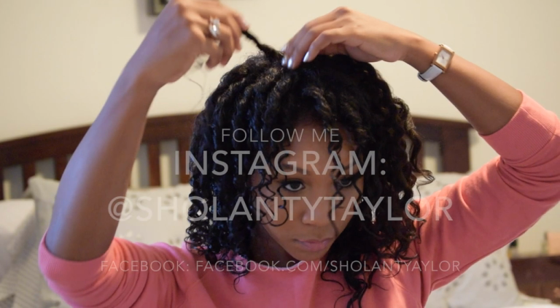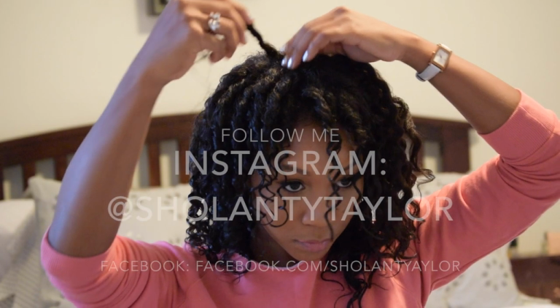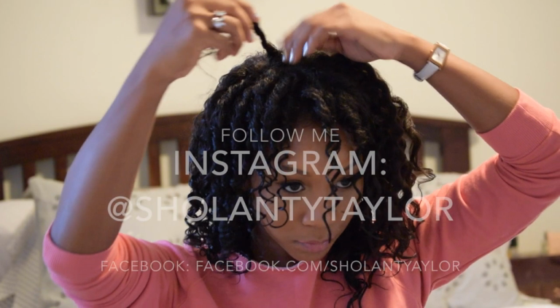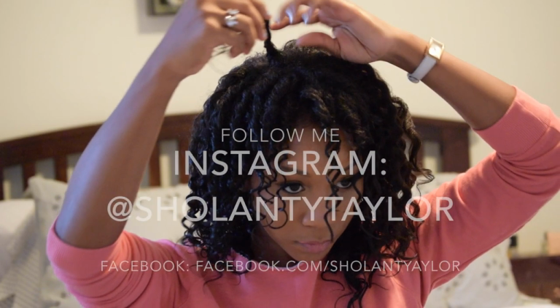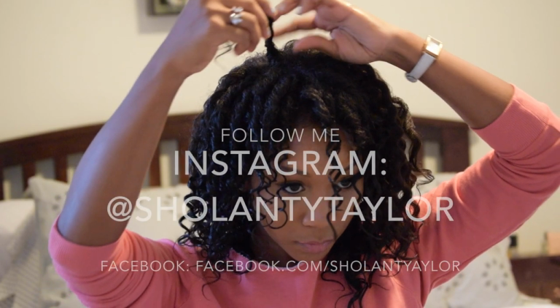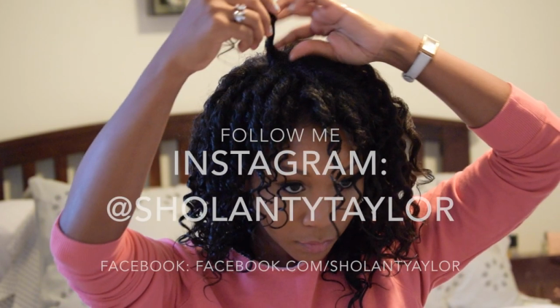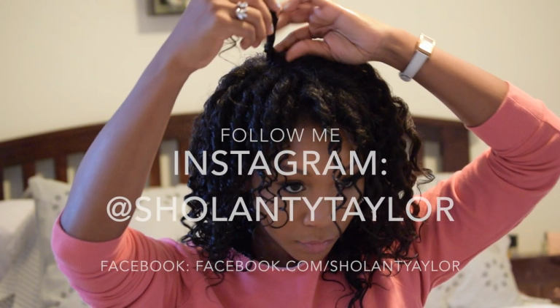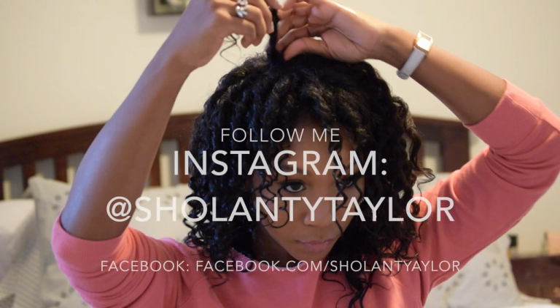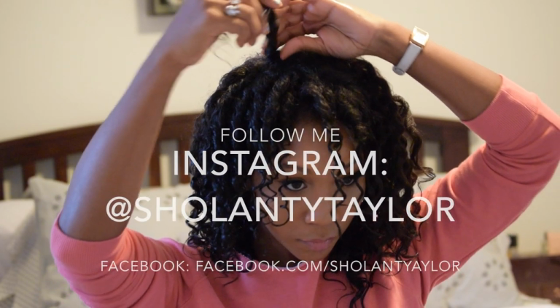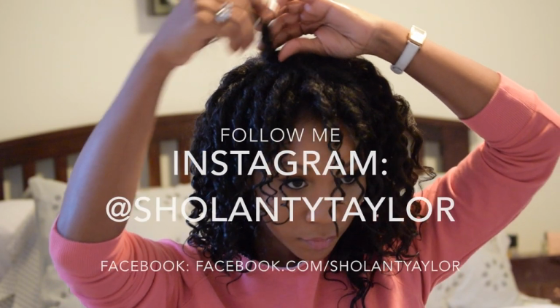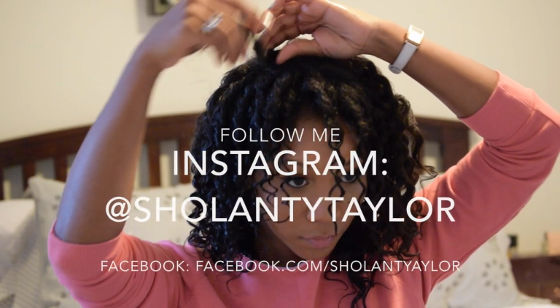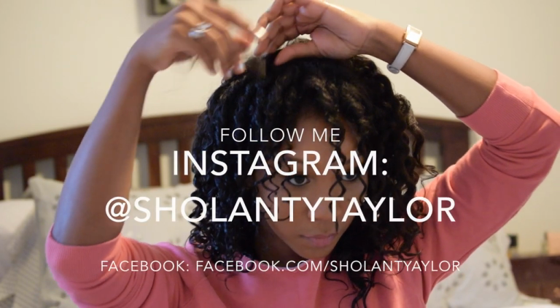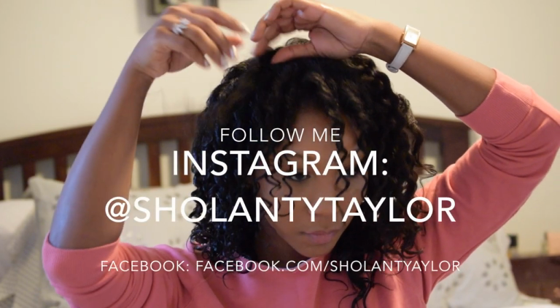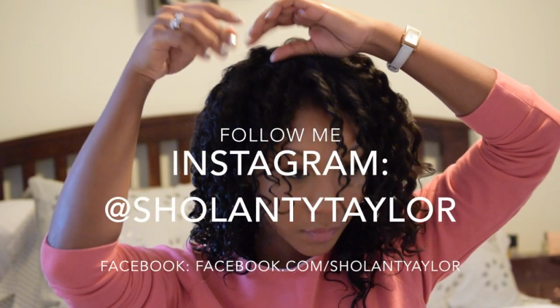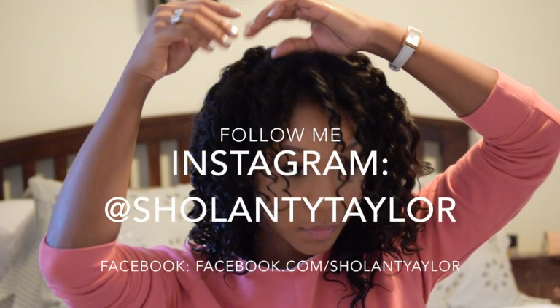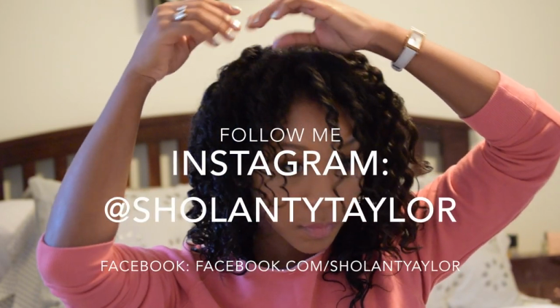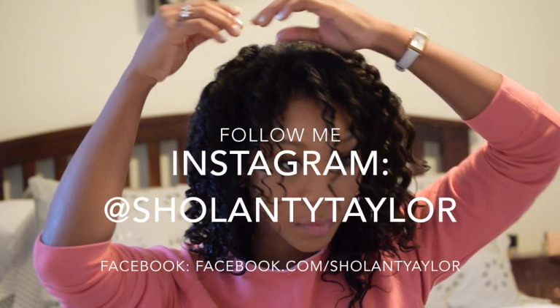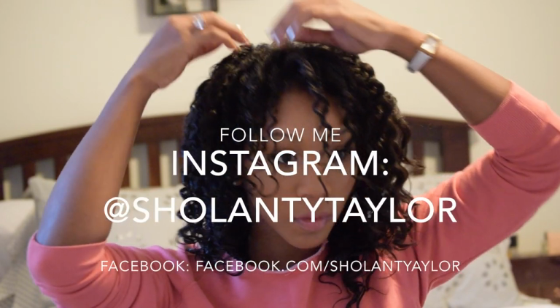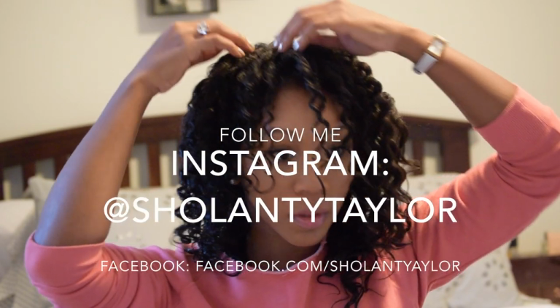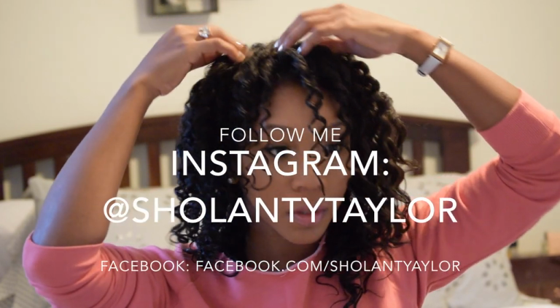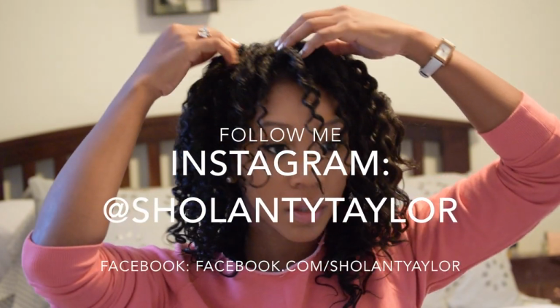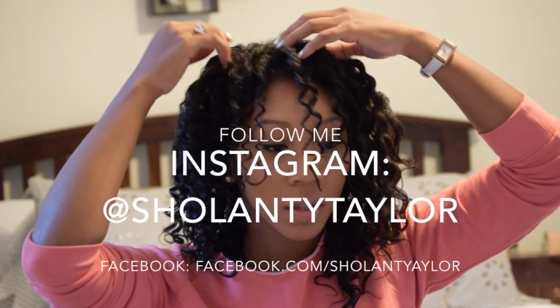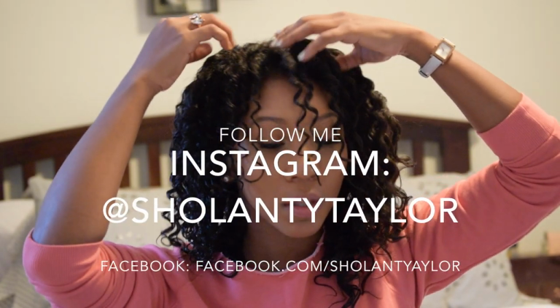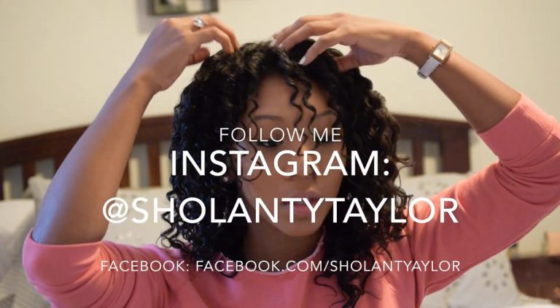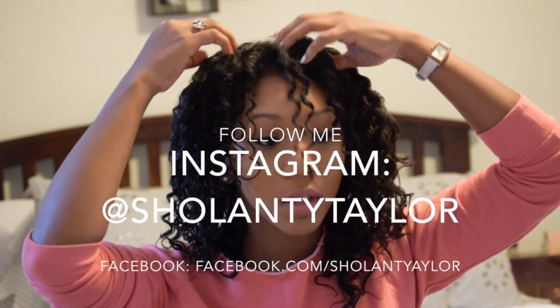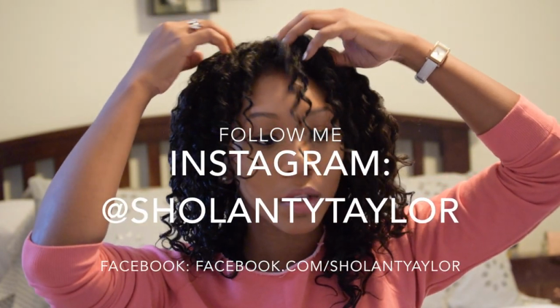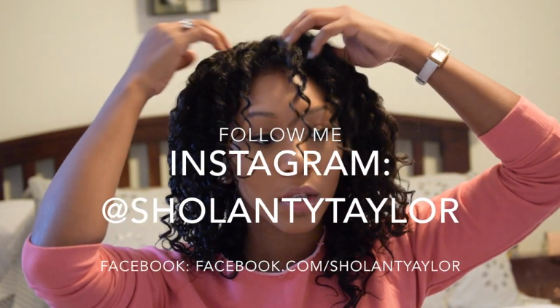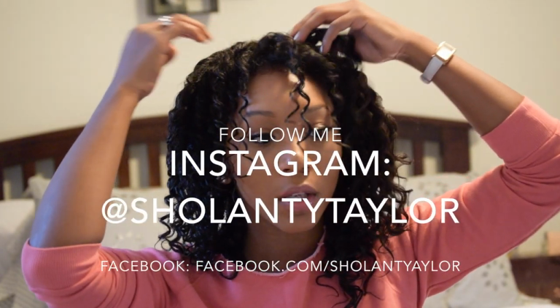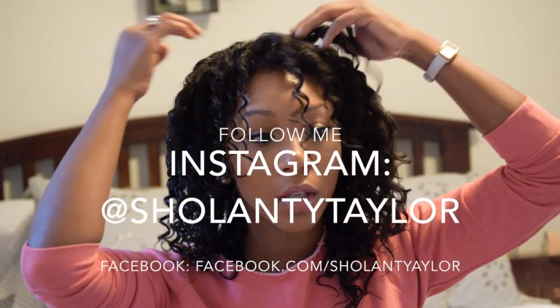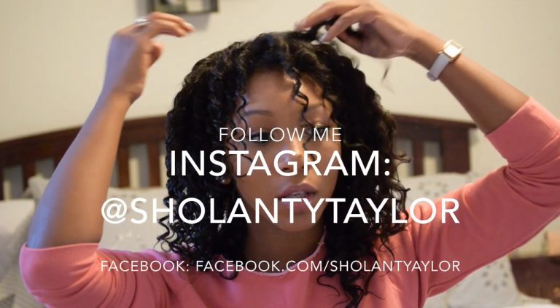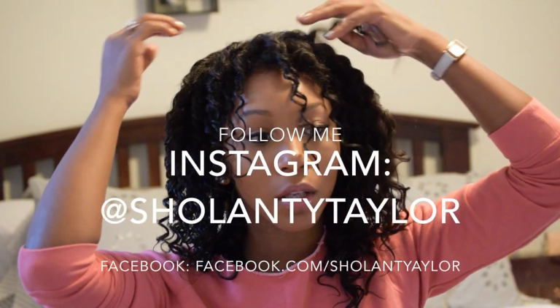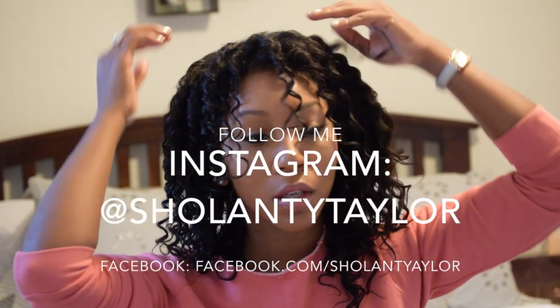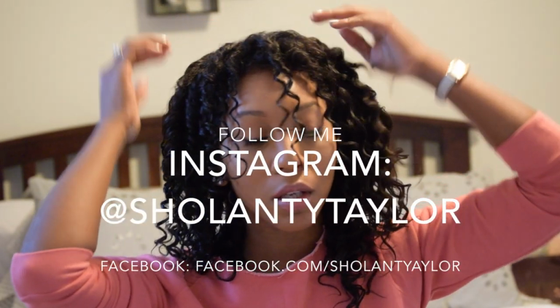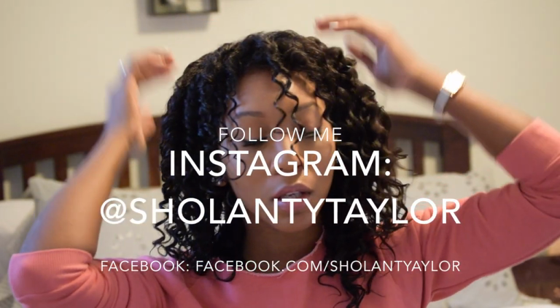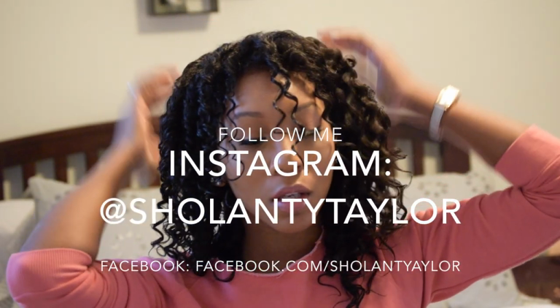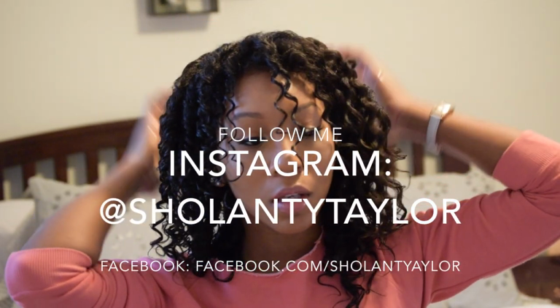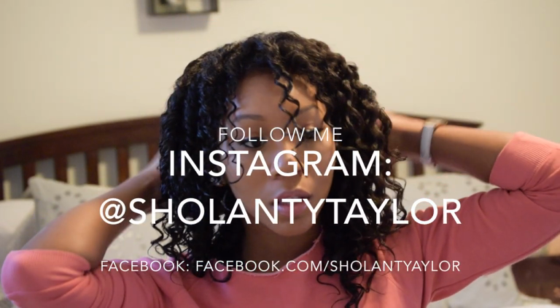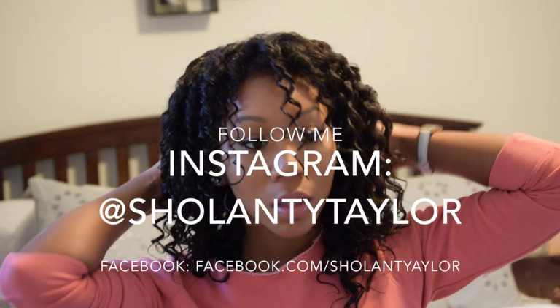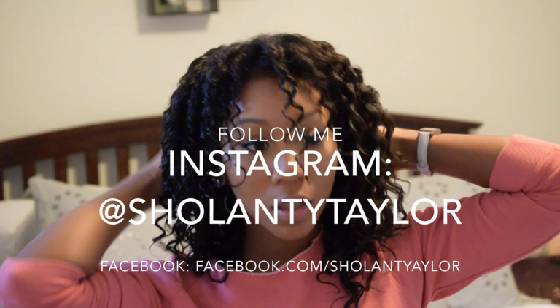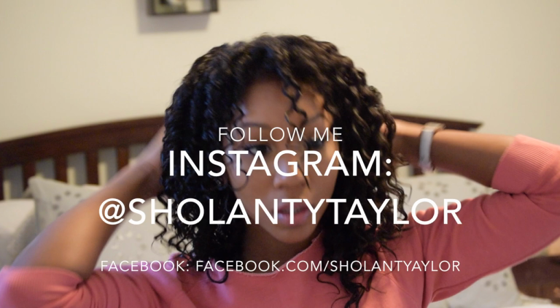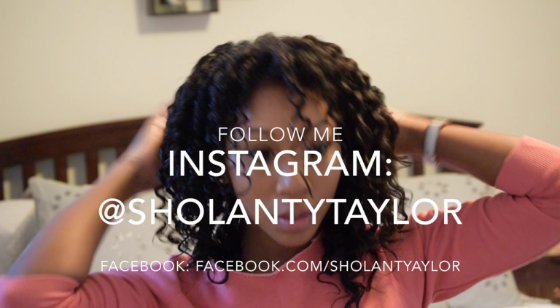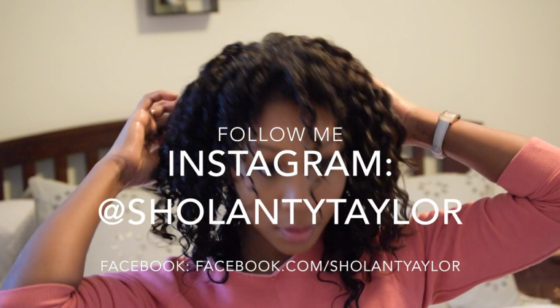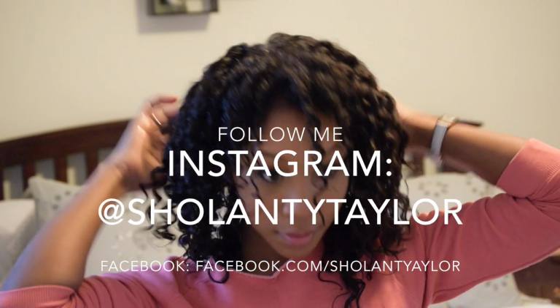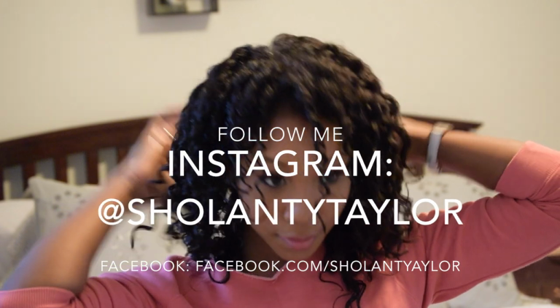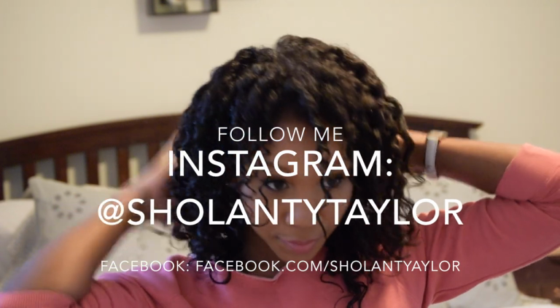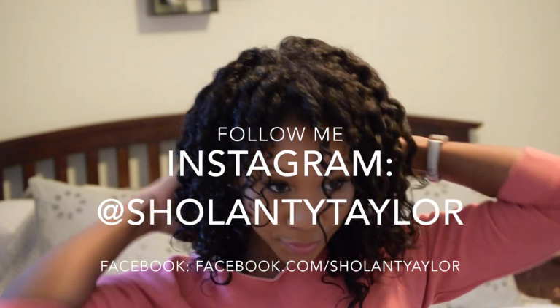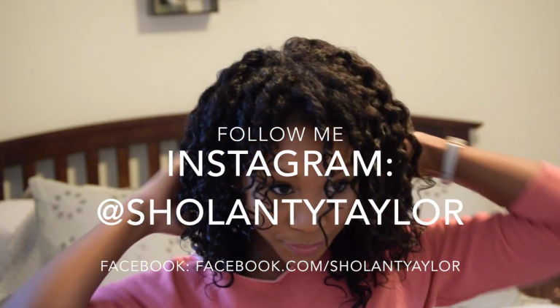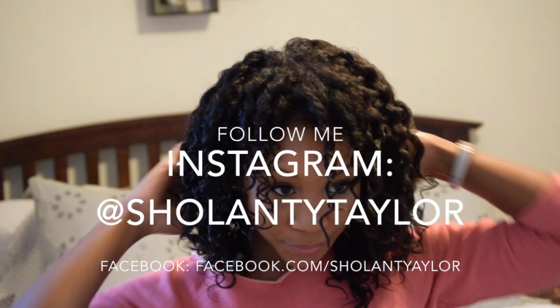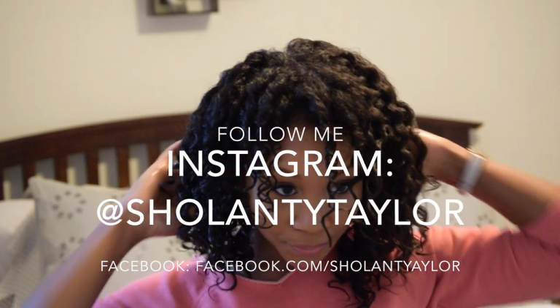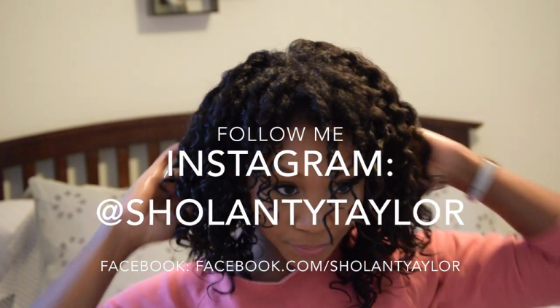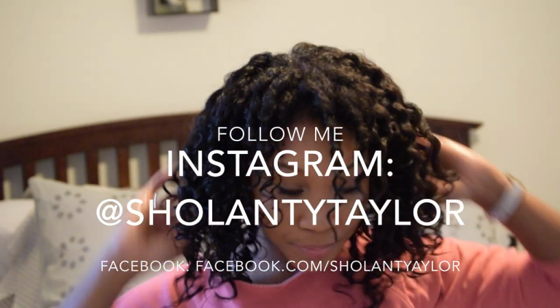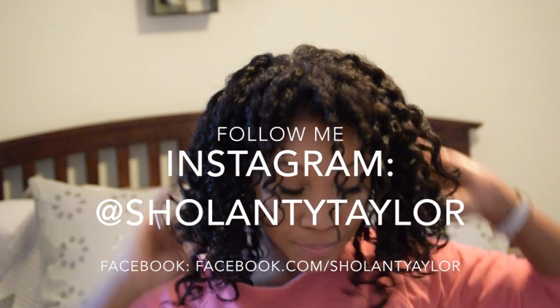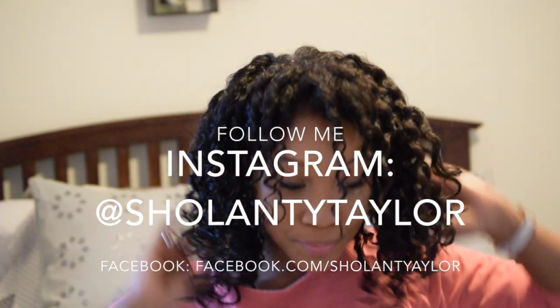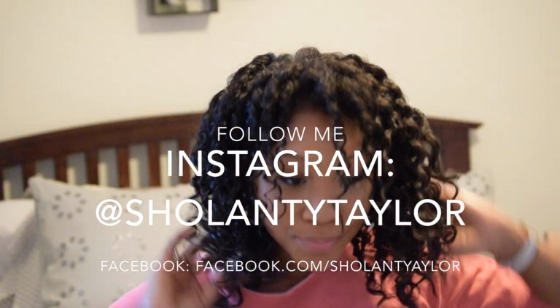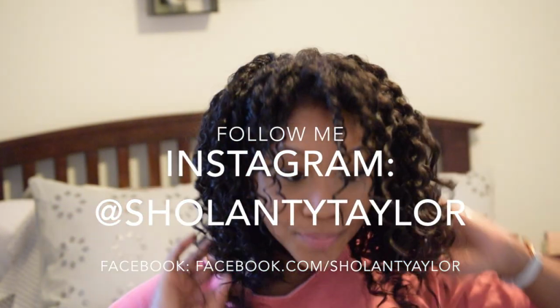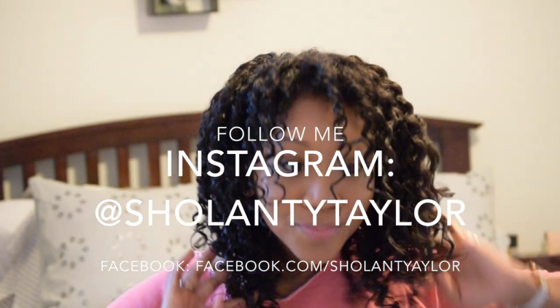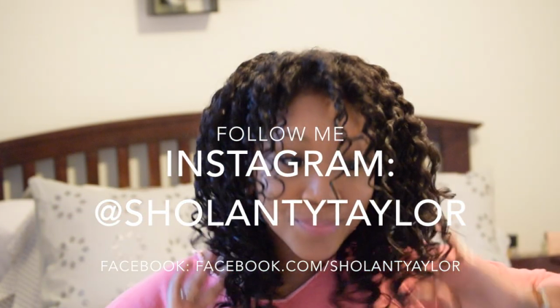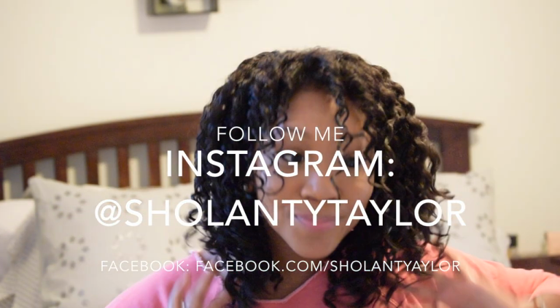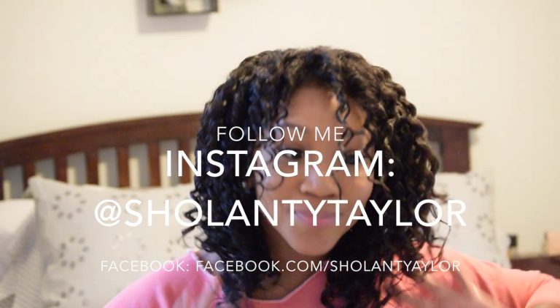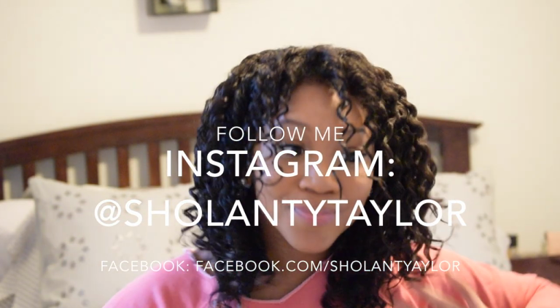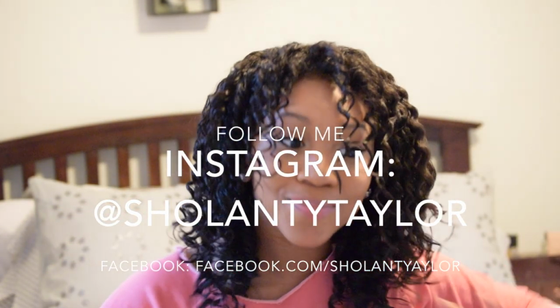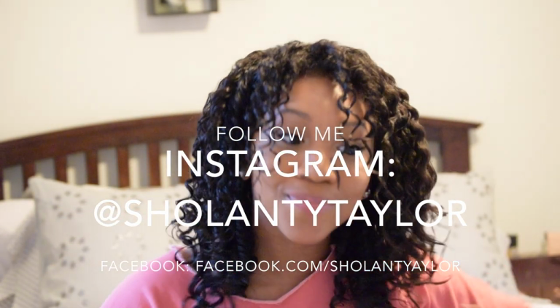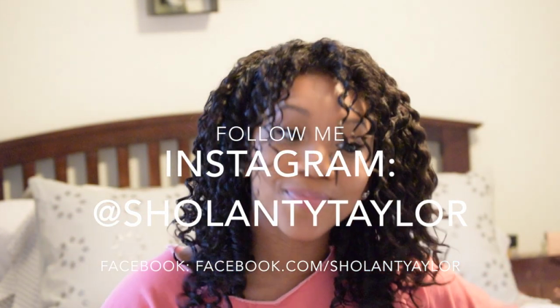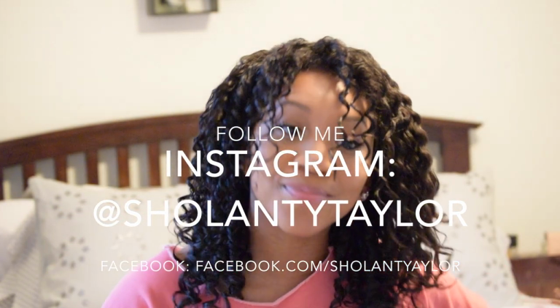Thanks for tuning in and don't forget to share, like, comment, and subscribe. I'll see you in my next video.